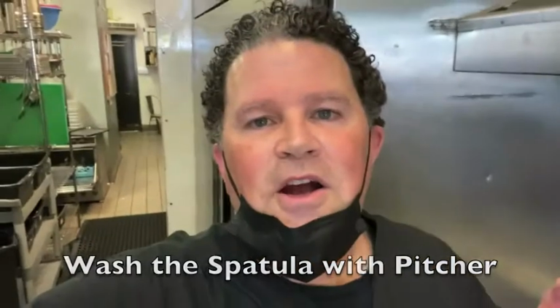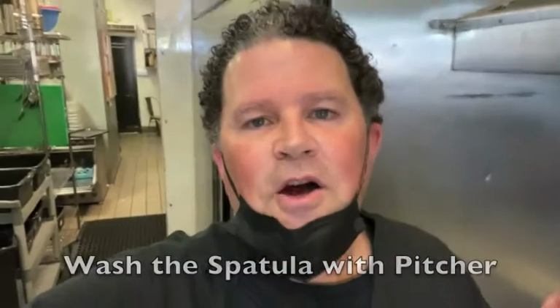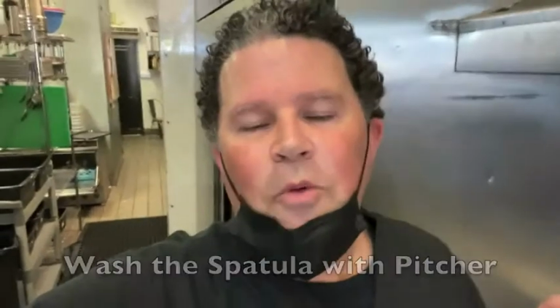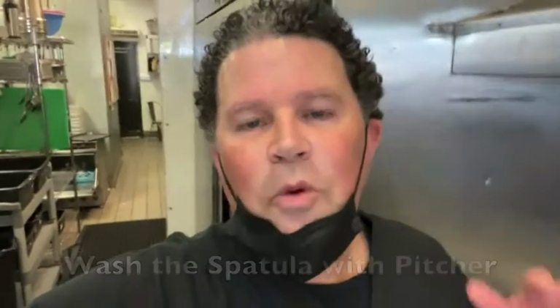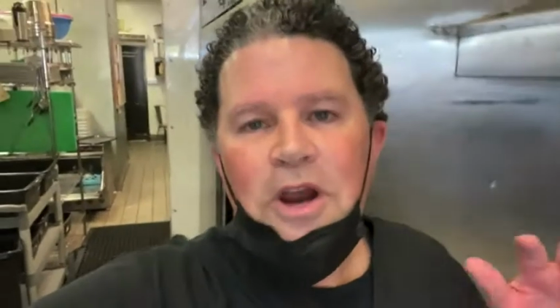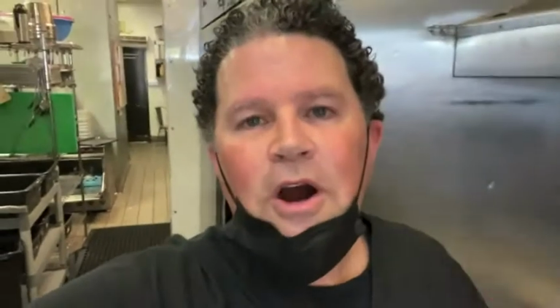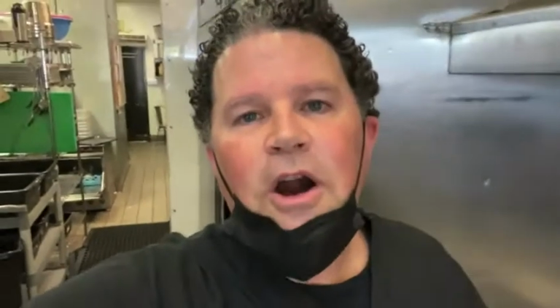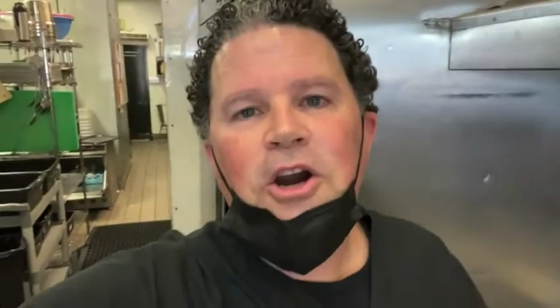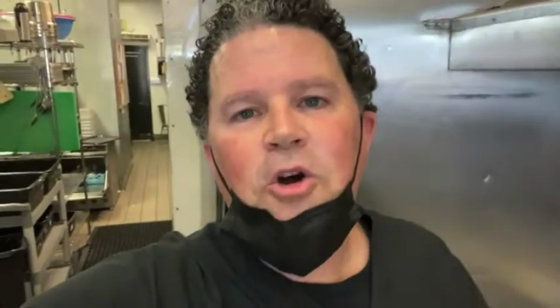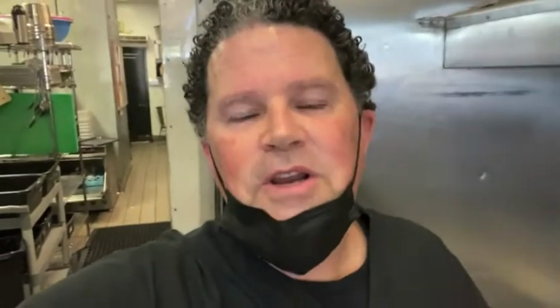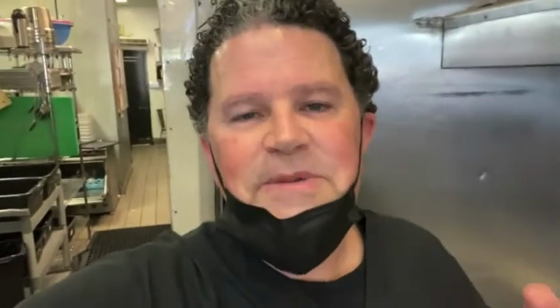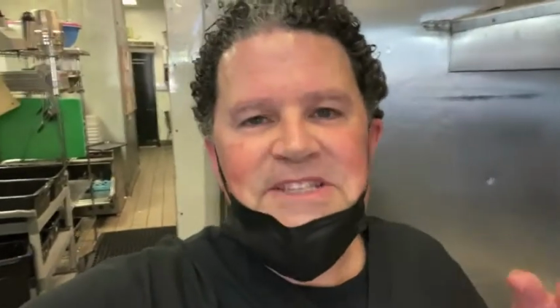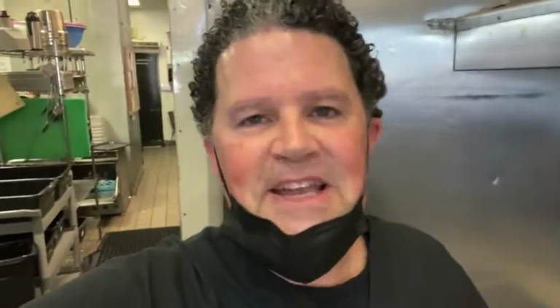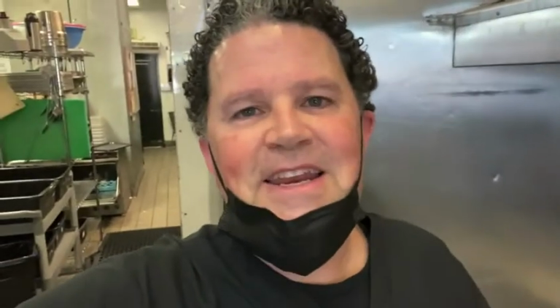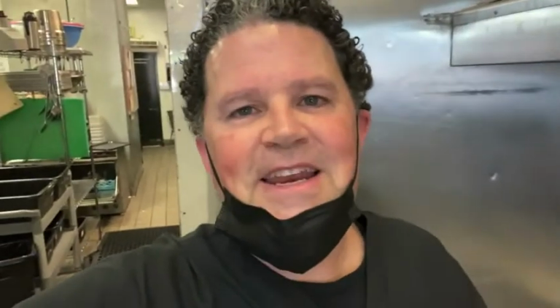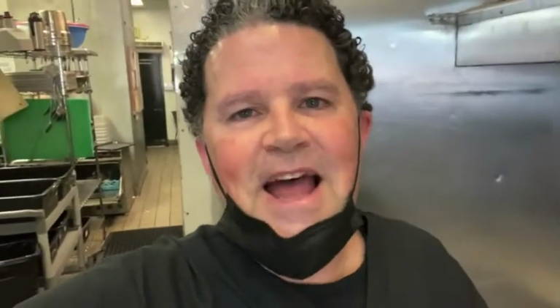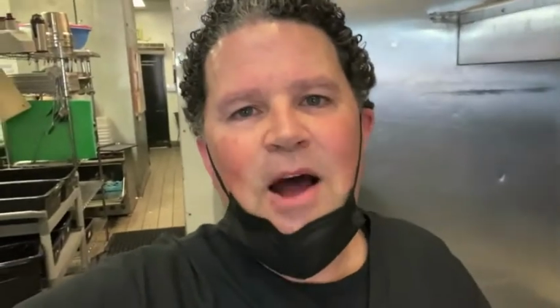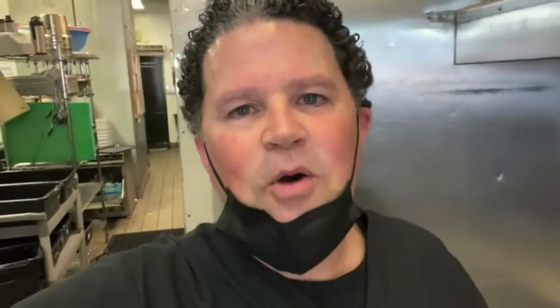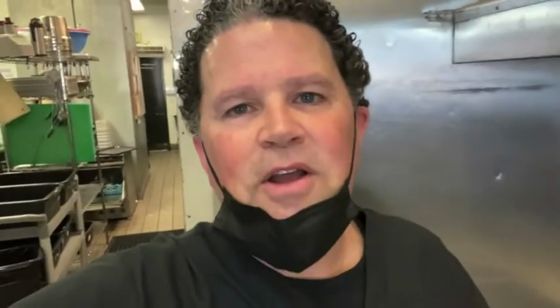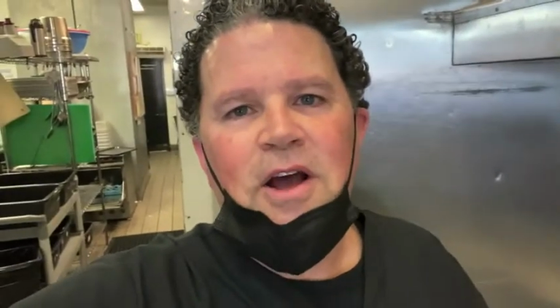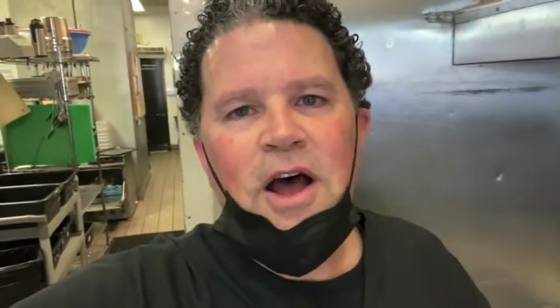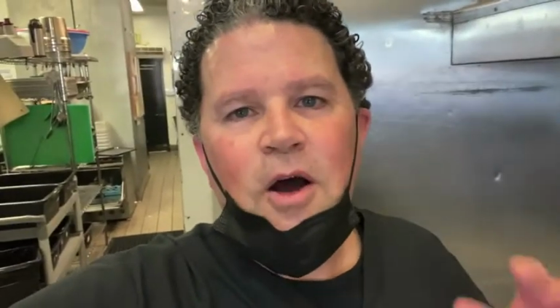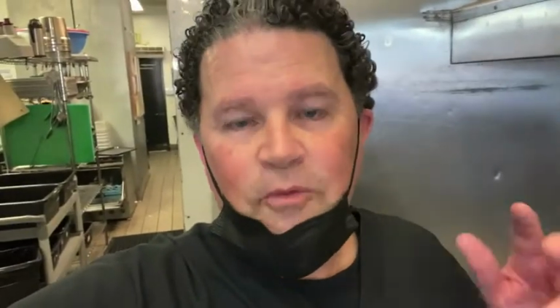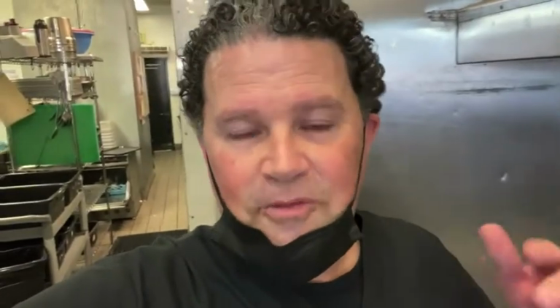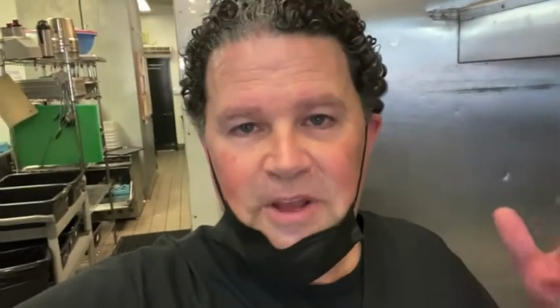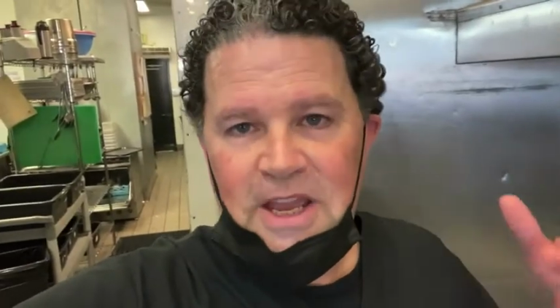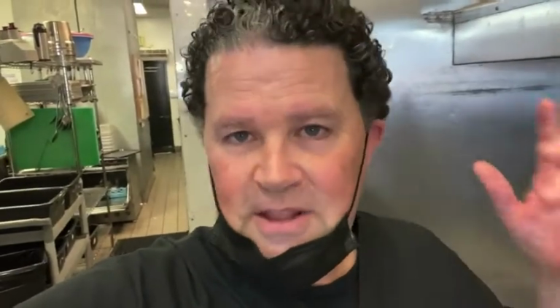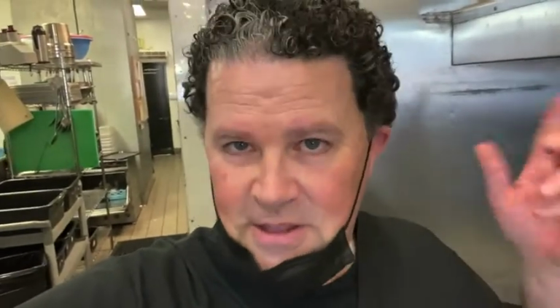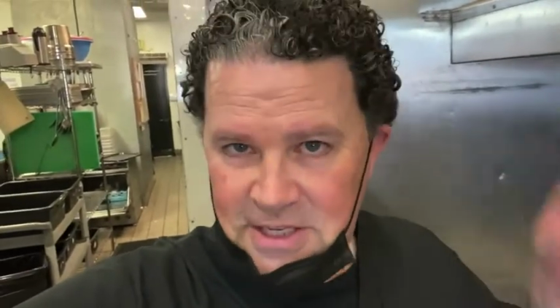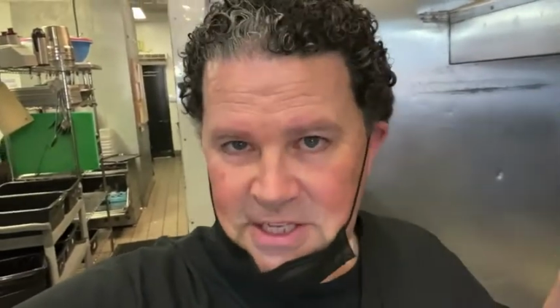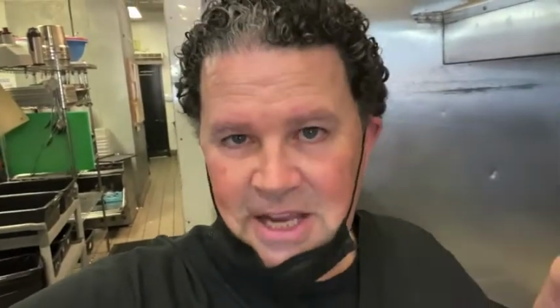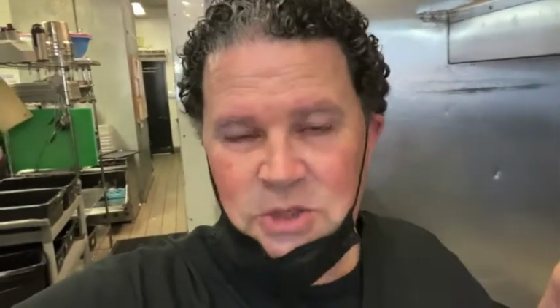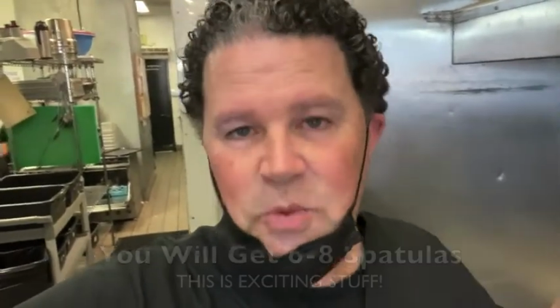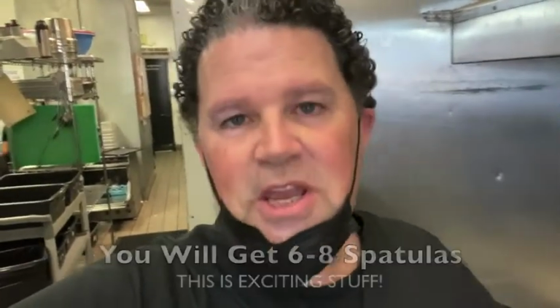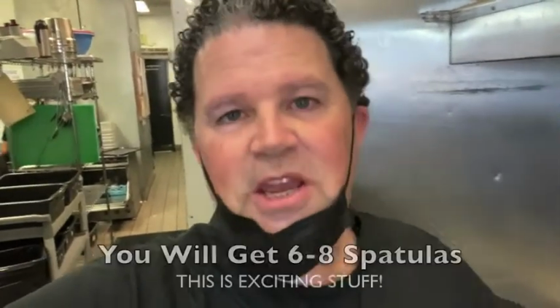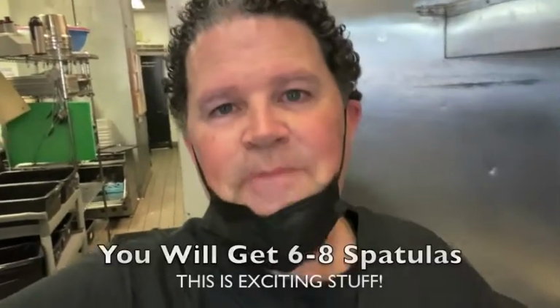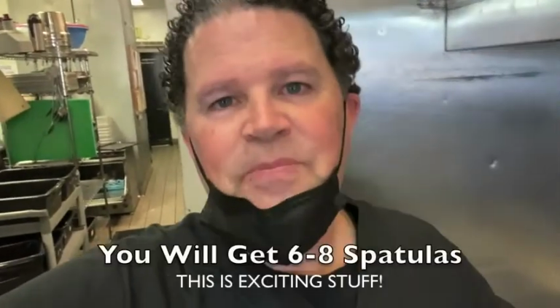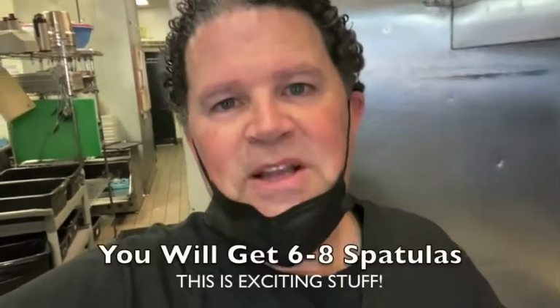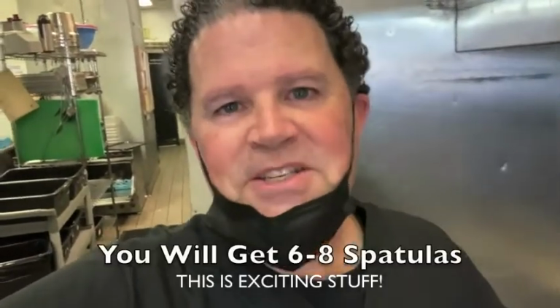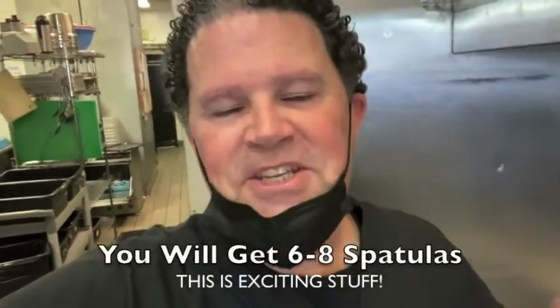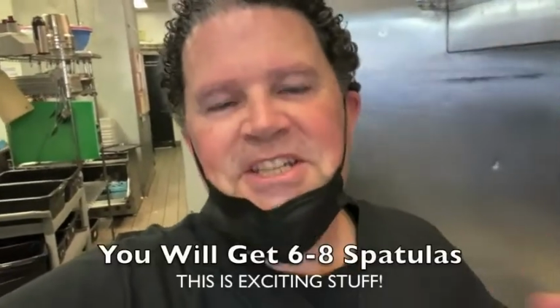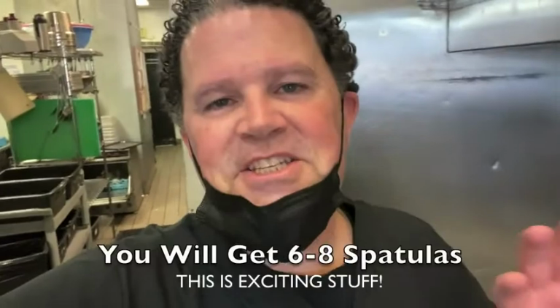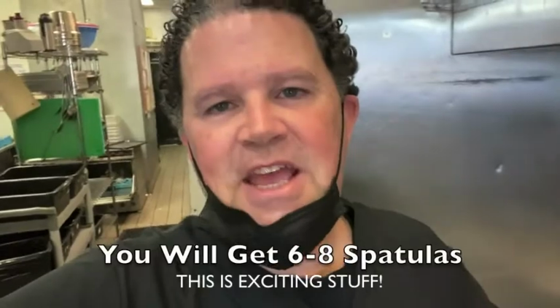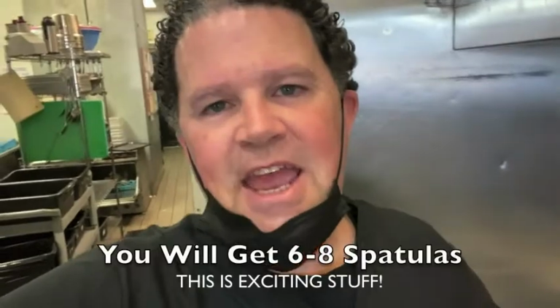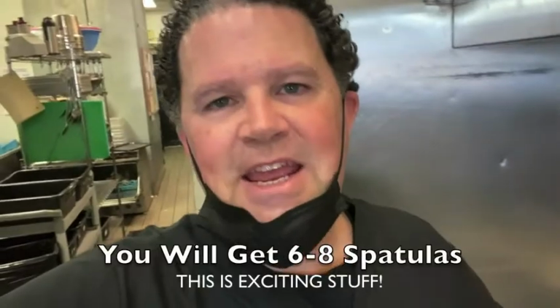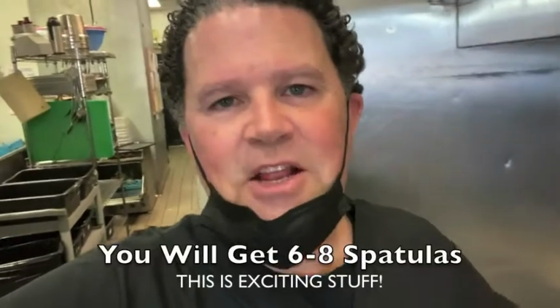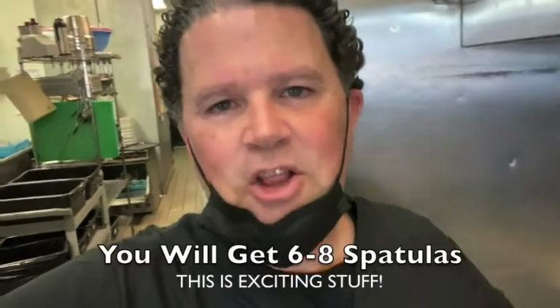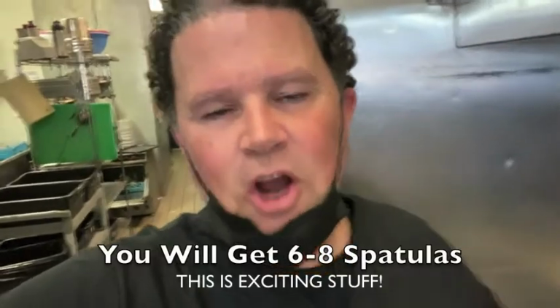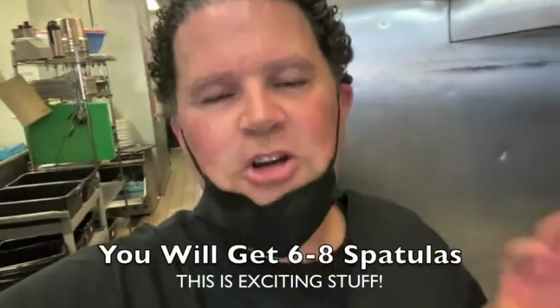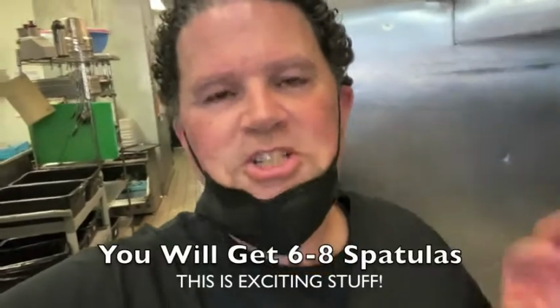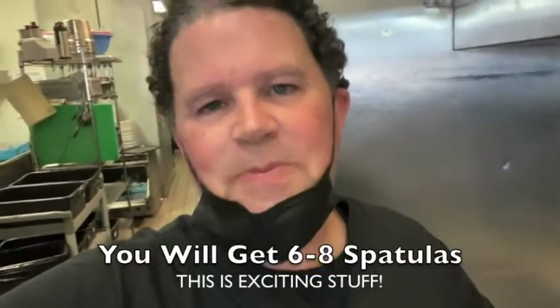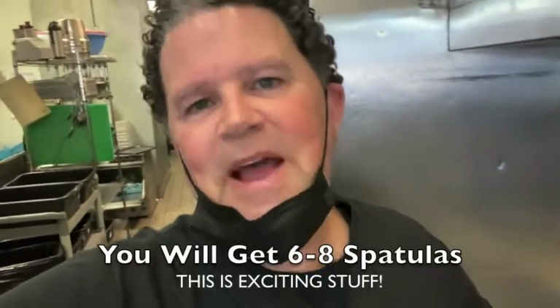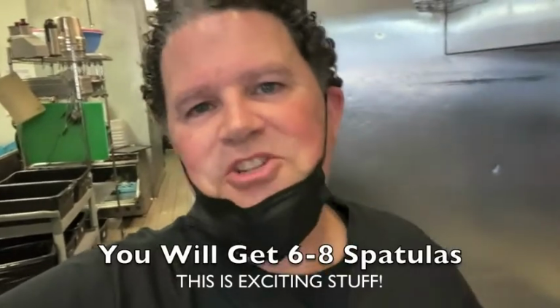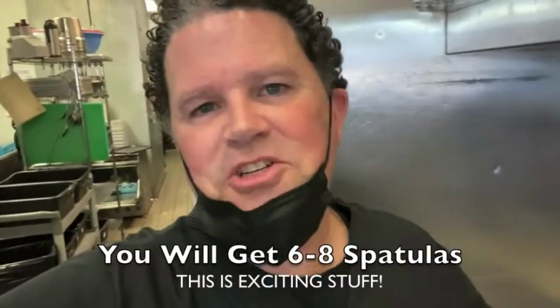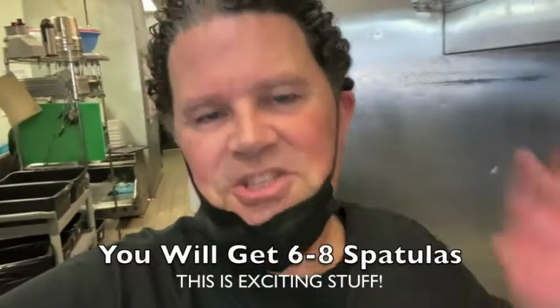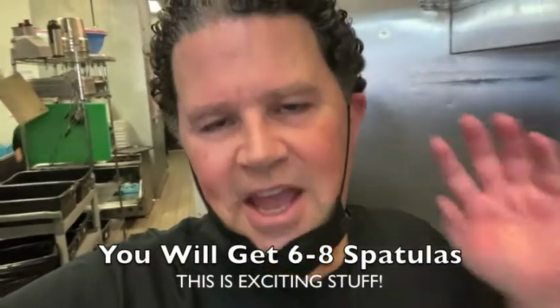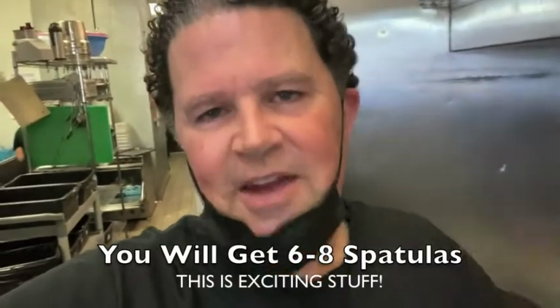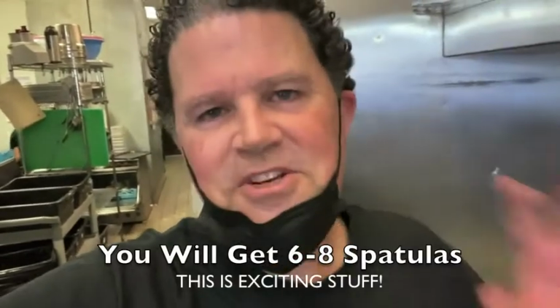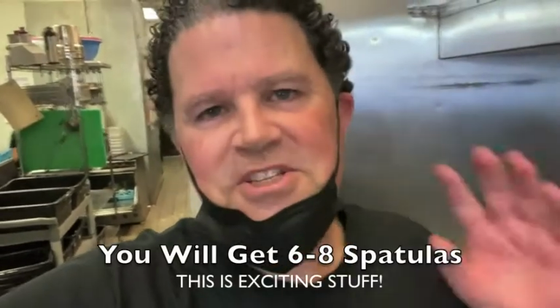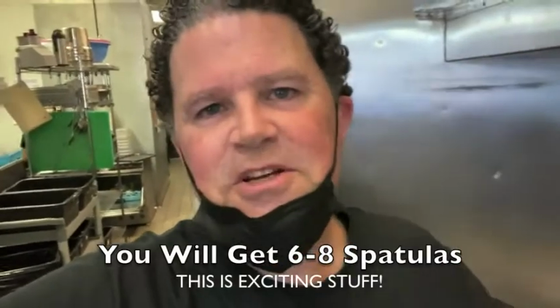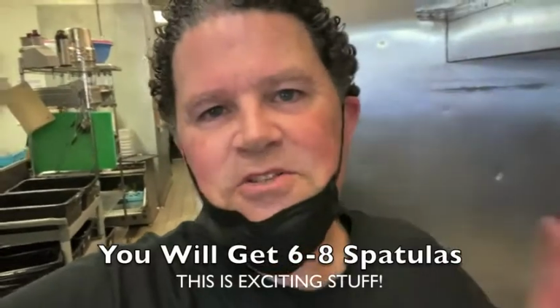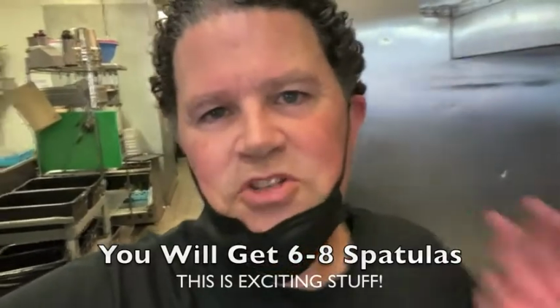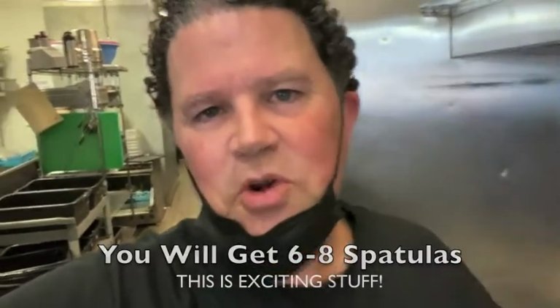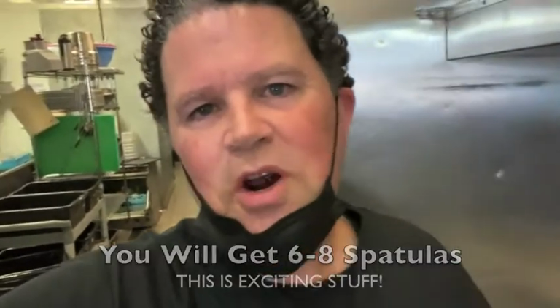We are going to be sending out, hopefully this next week, six to eight large spatulas to every single store.